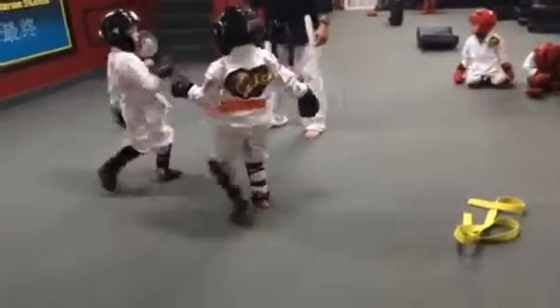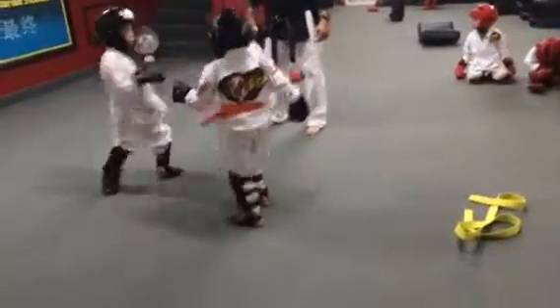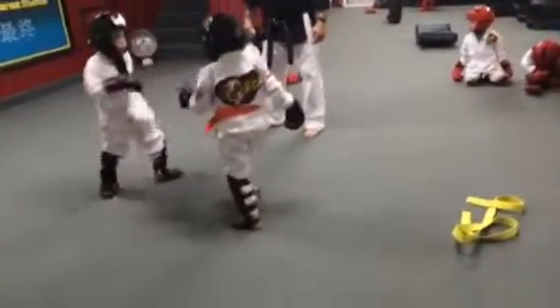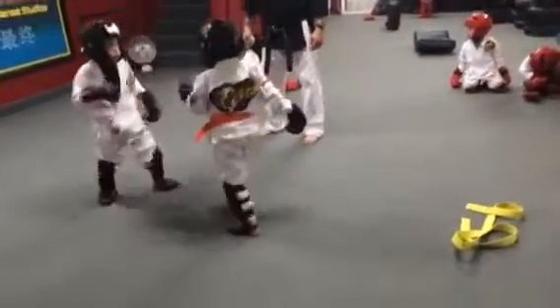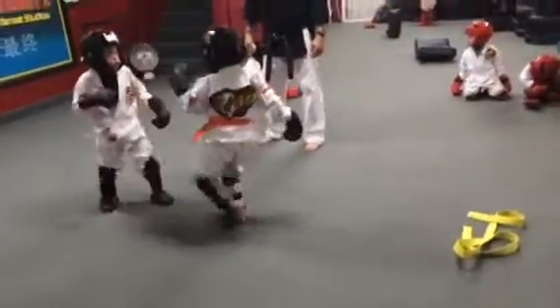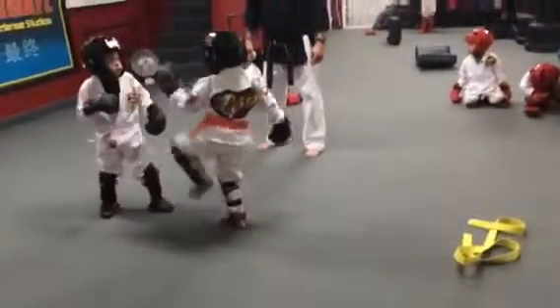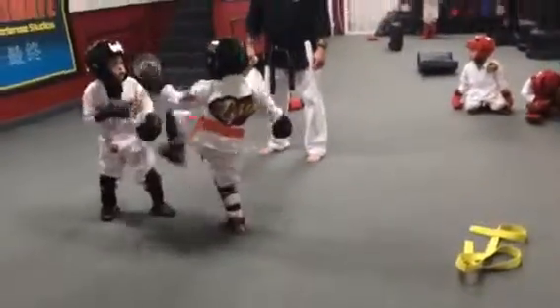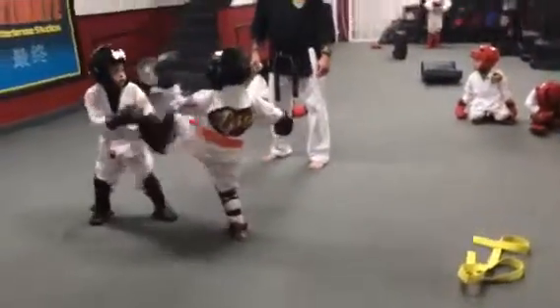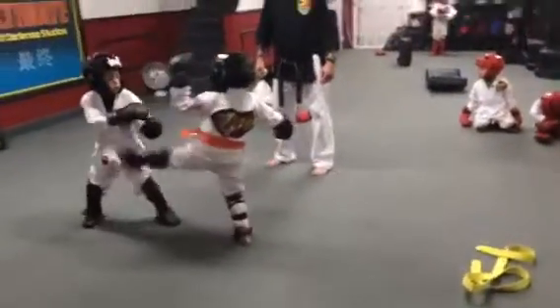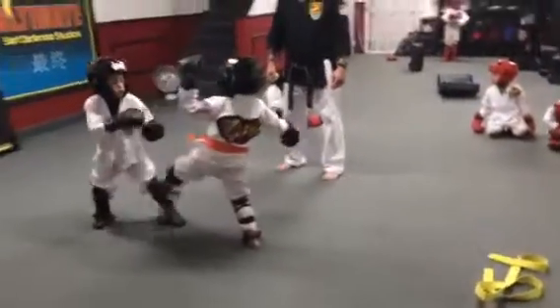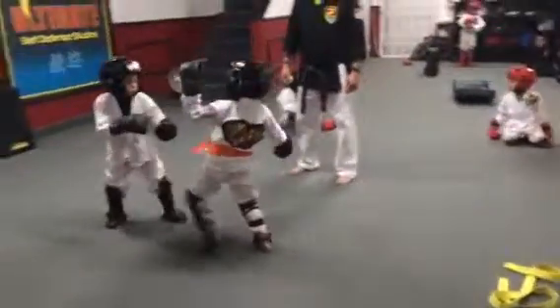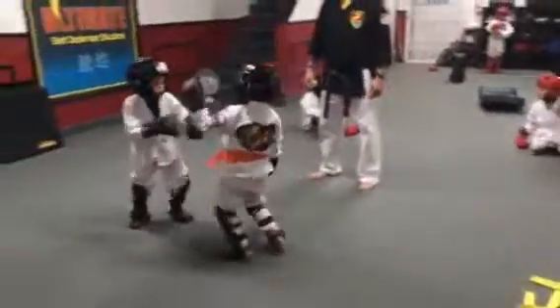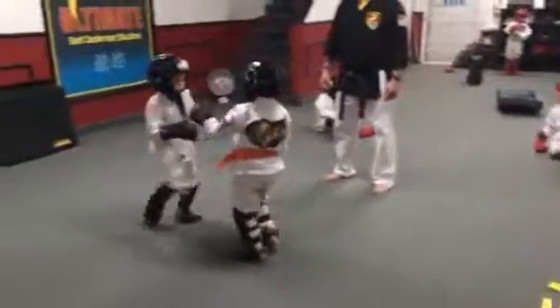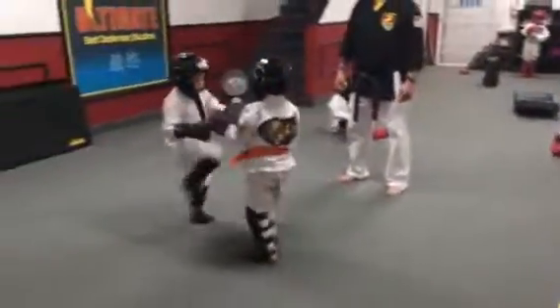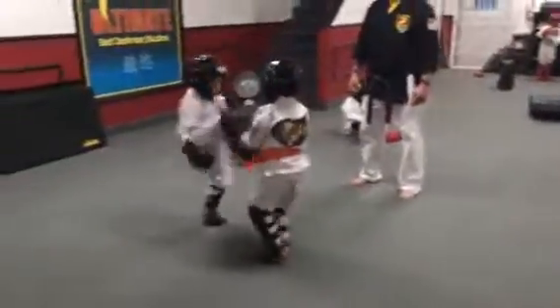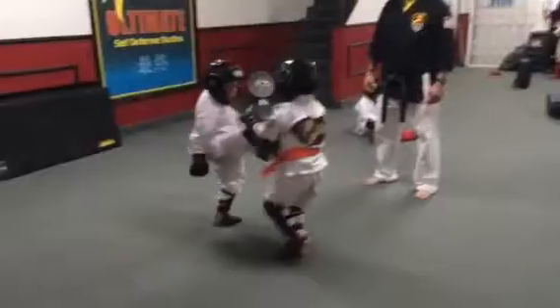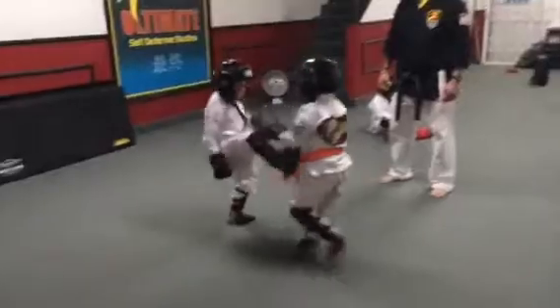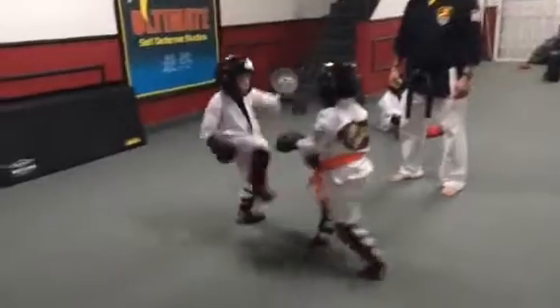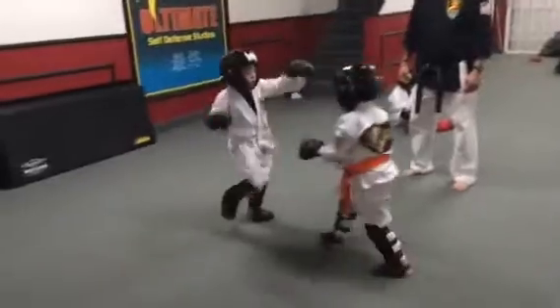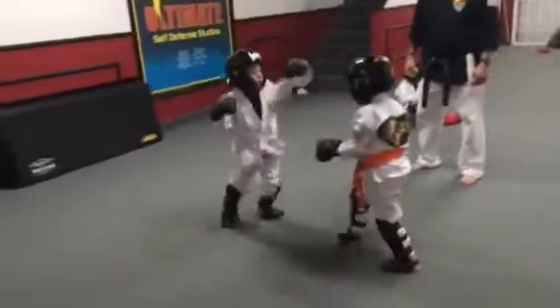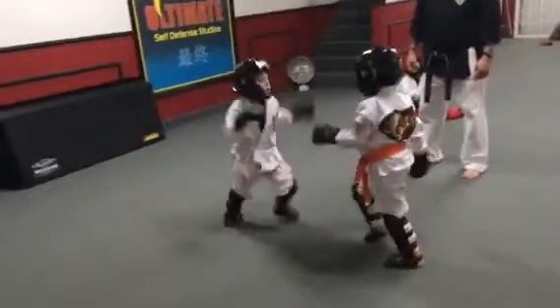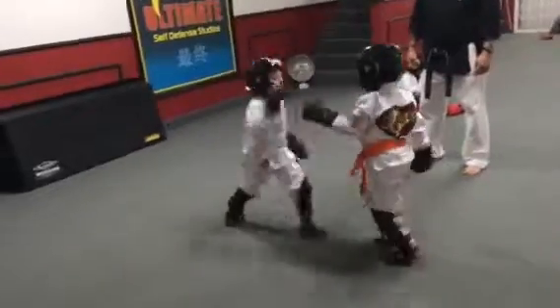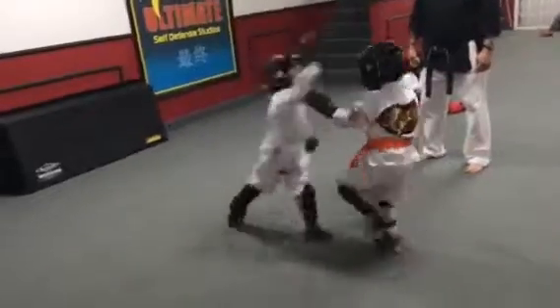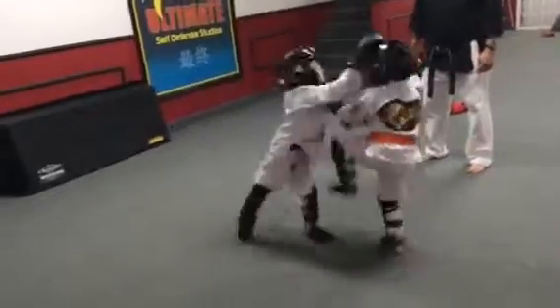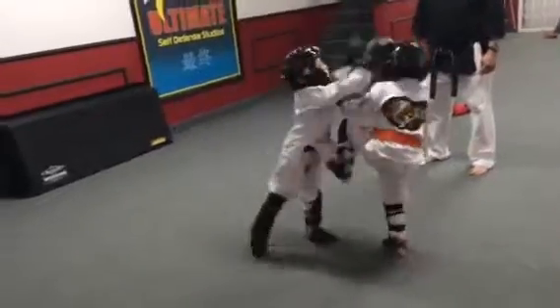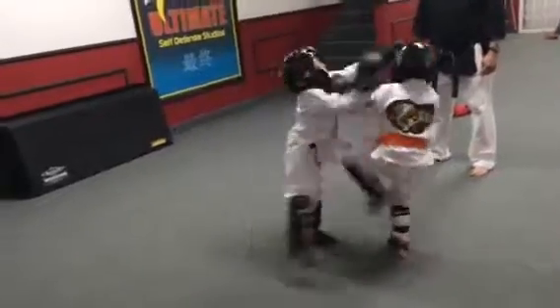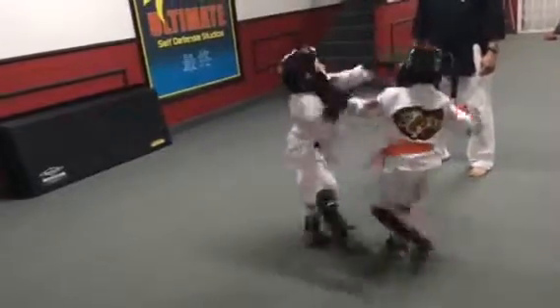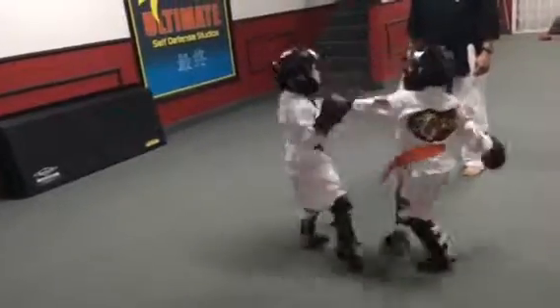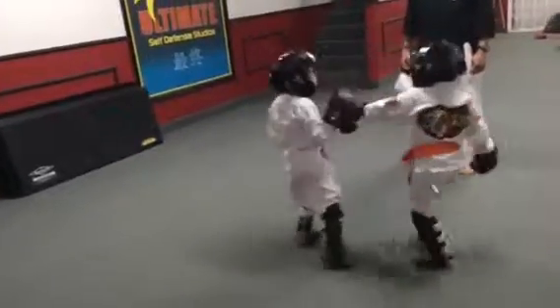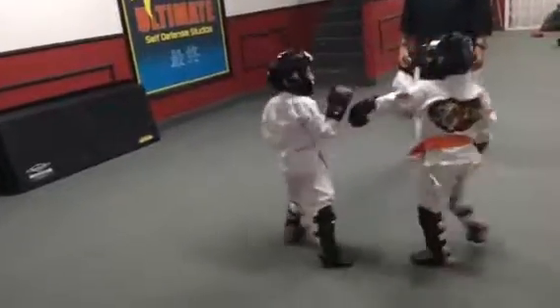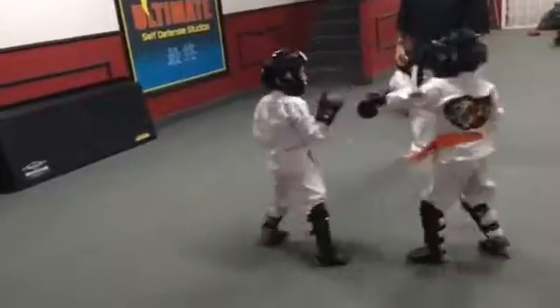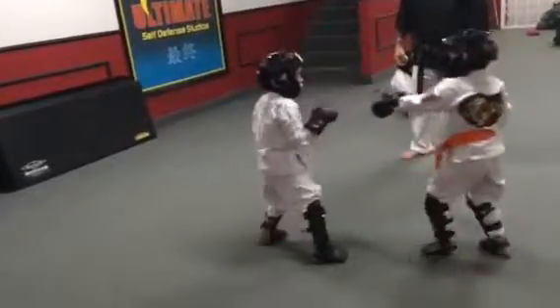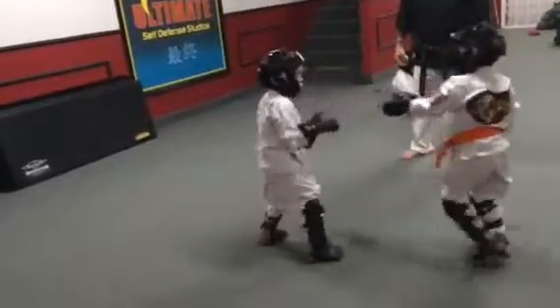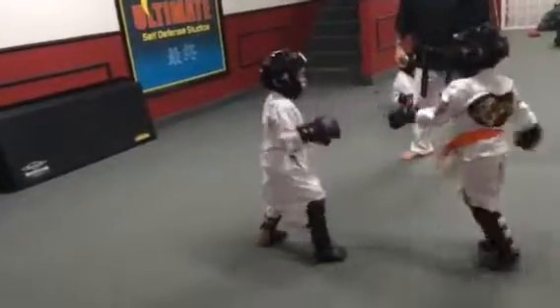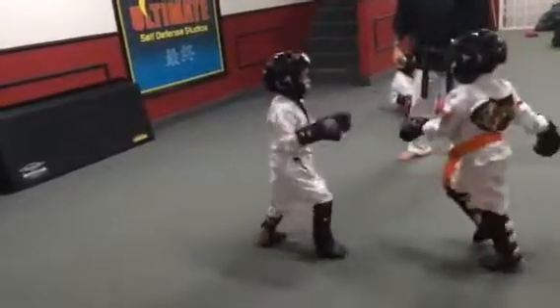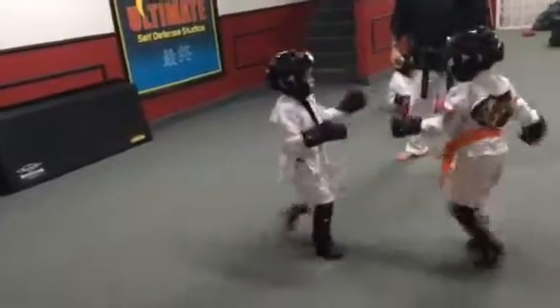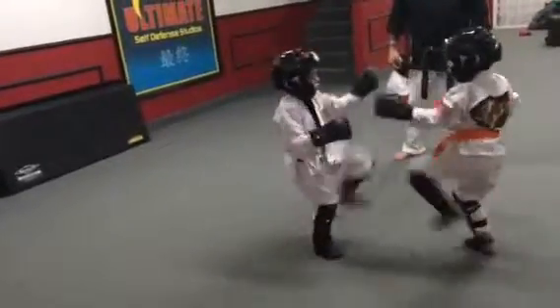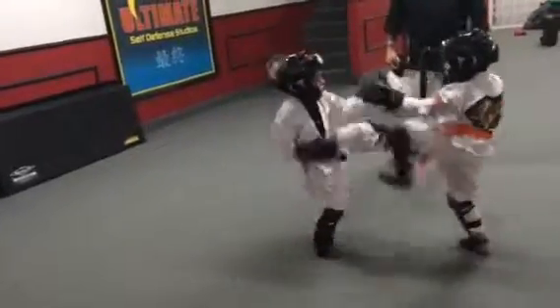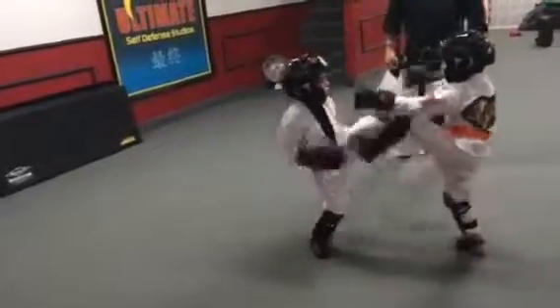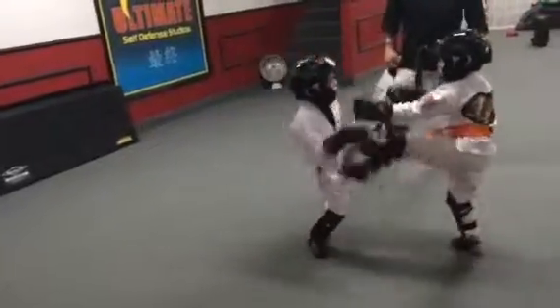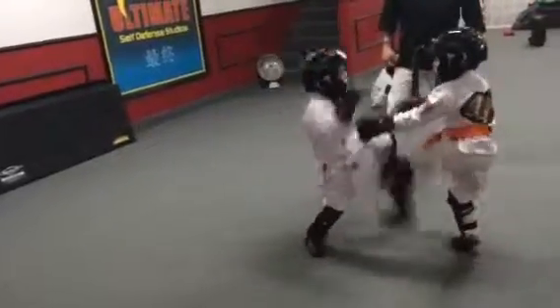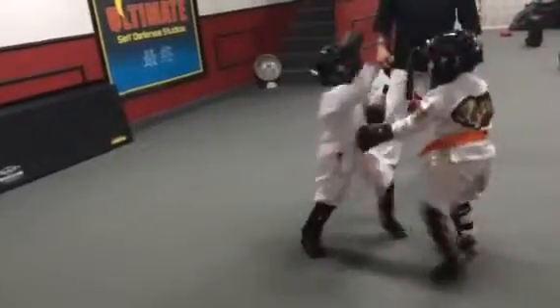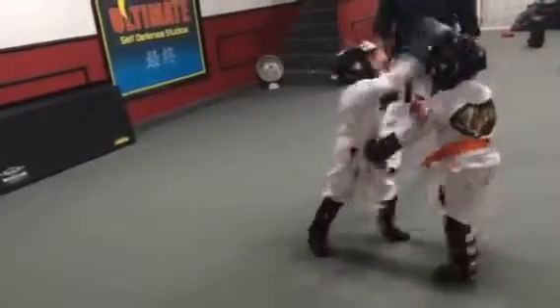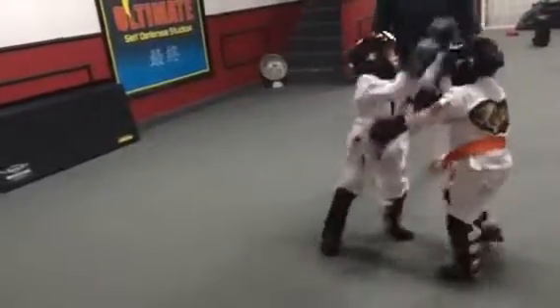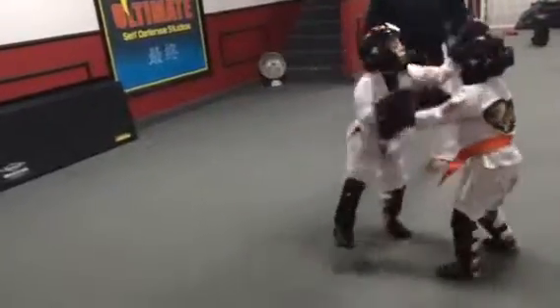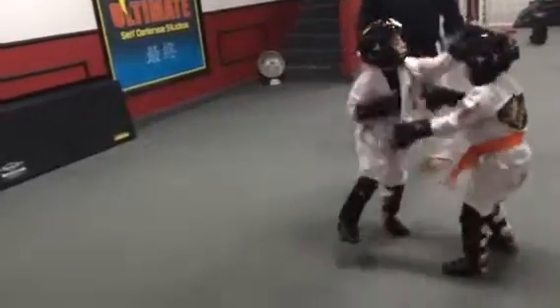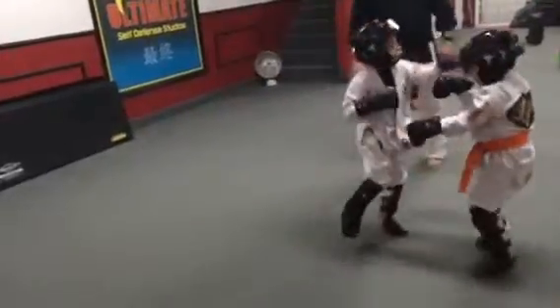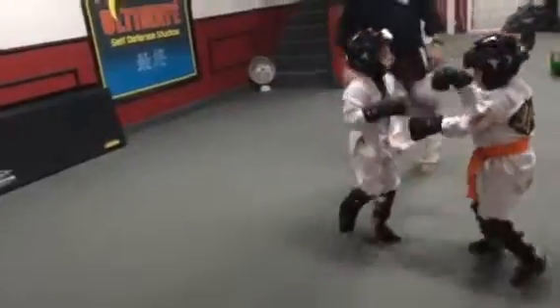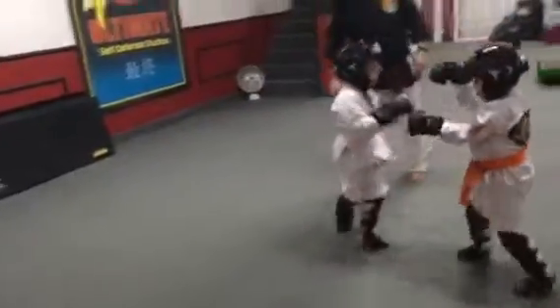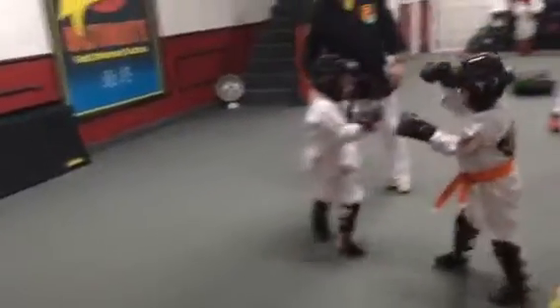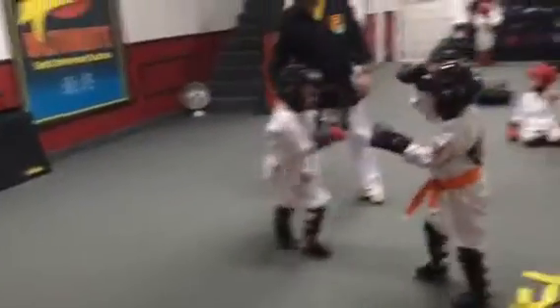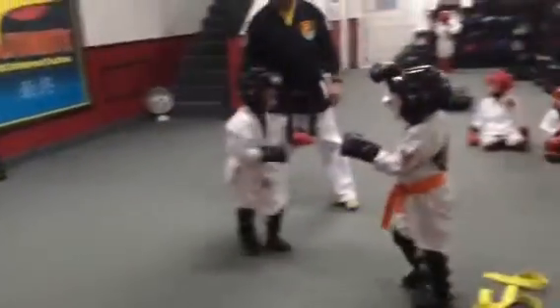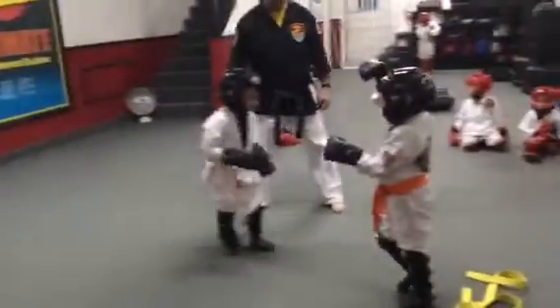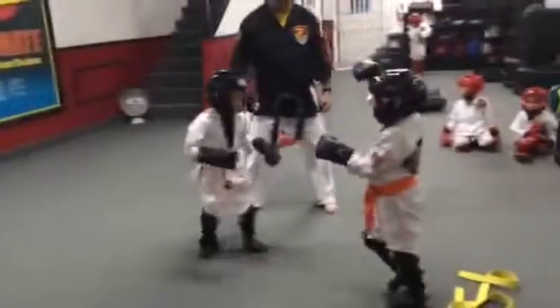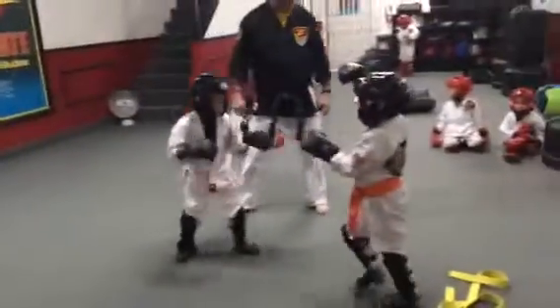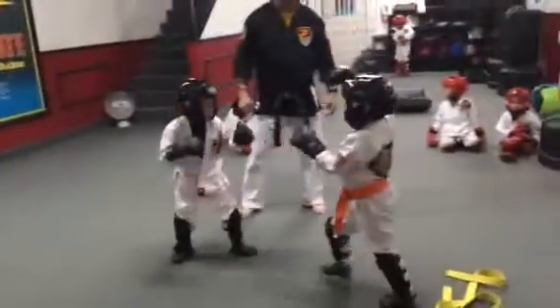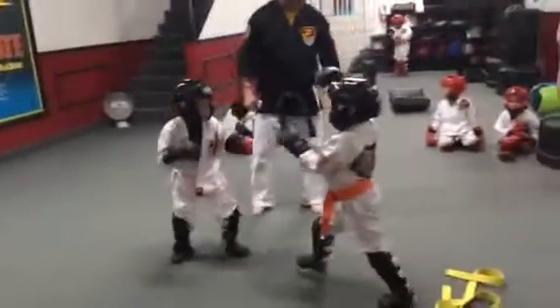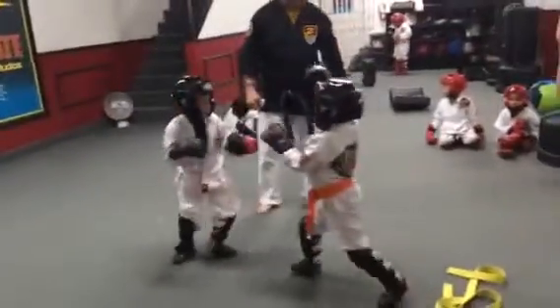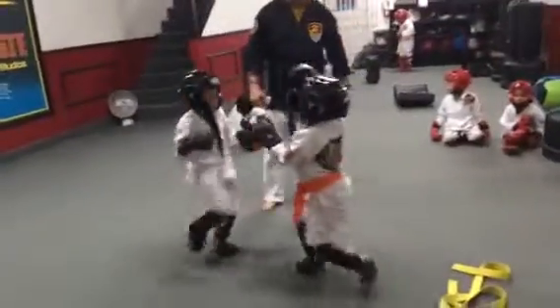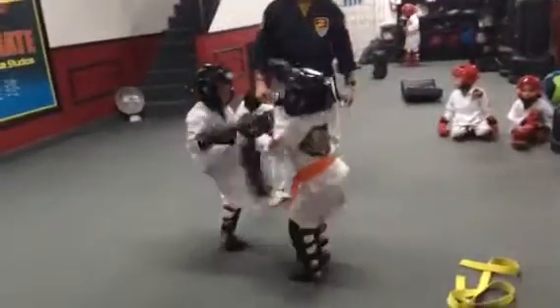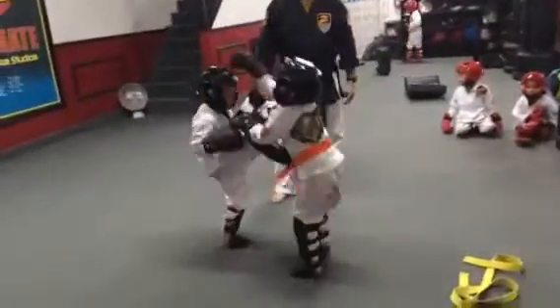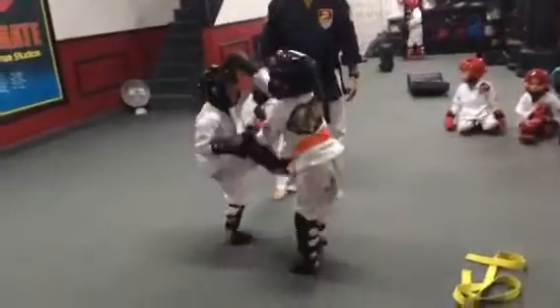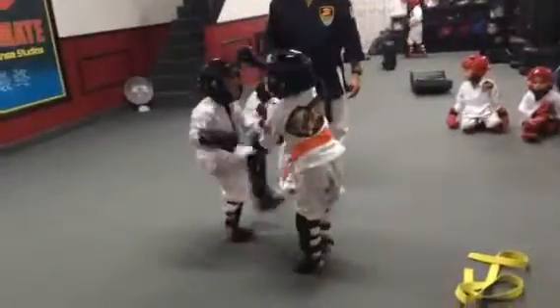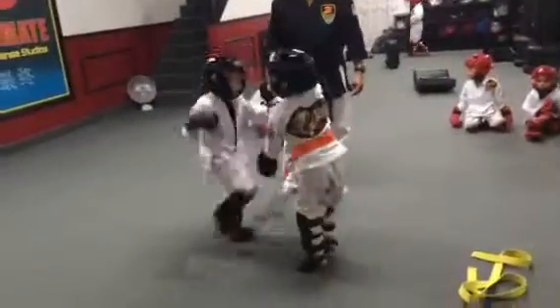After you kick, you have to punch quickly. There you go. See? Like that. You have to do it quick.